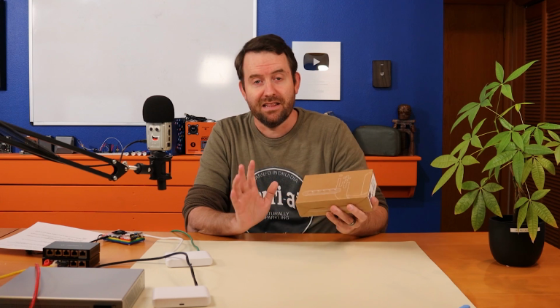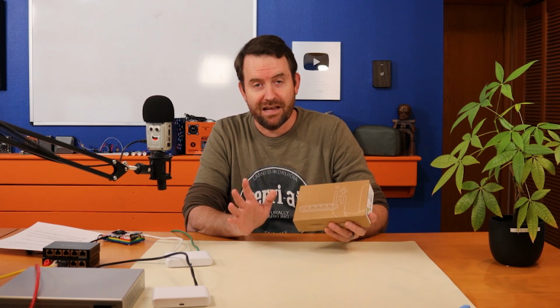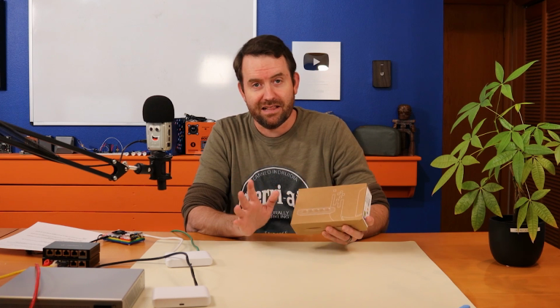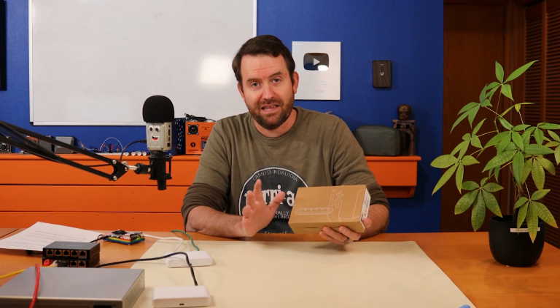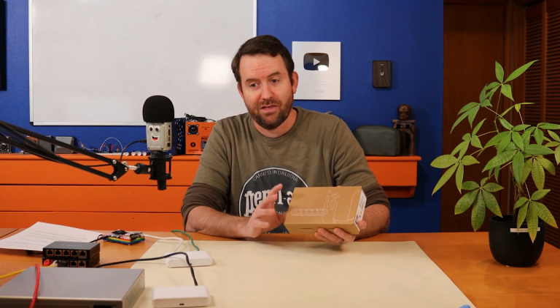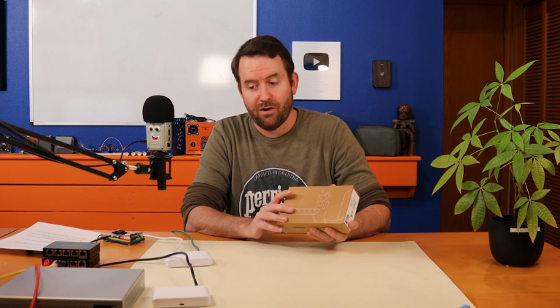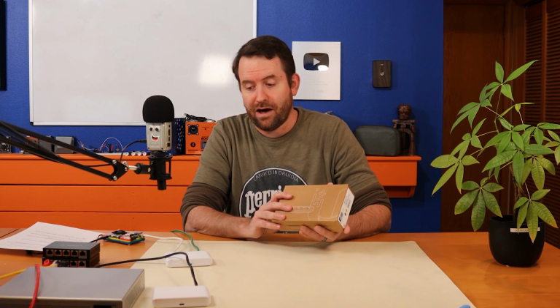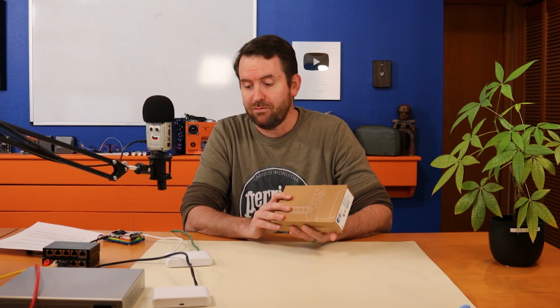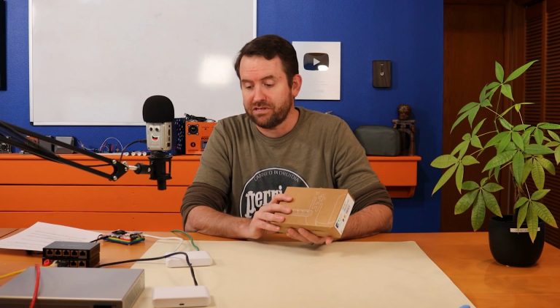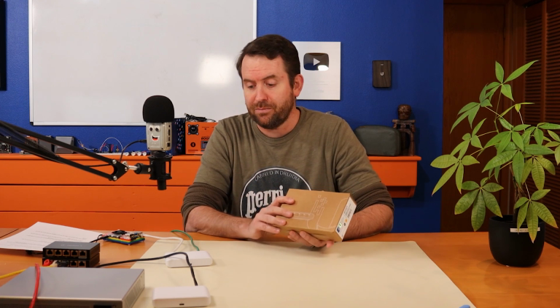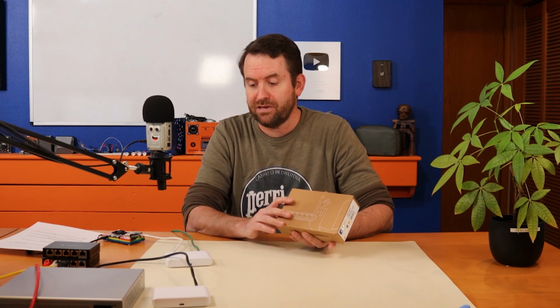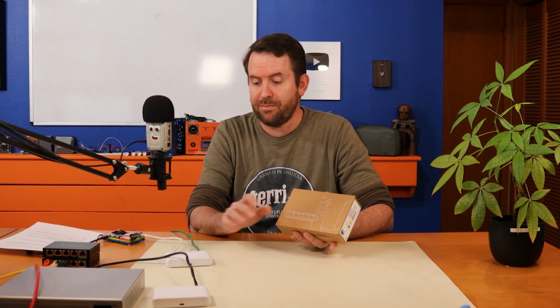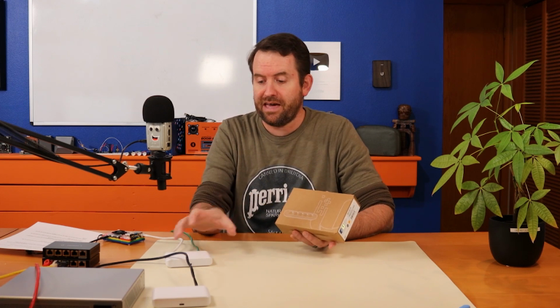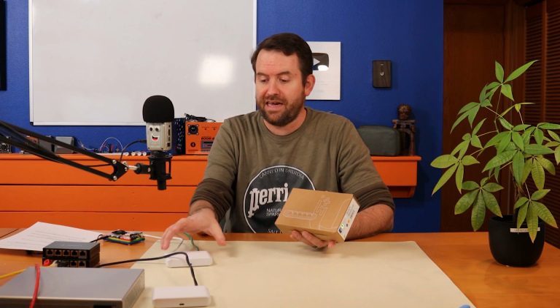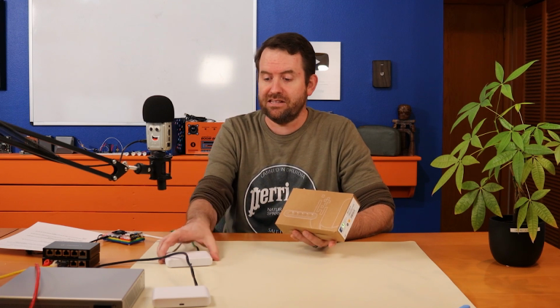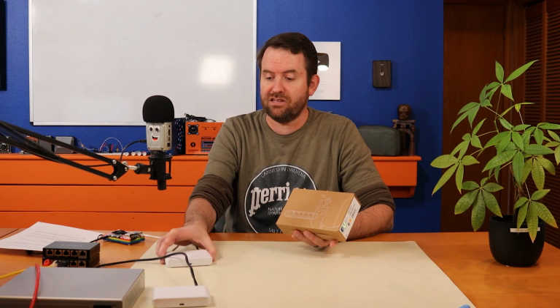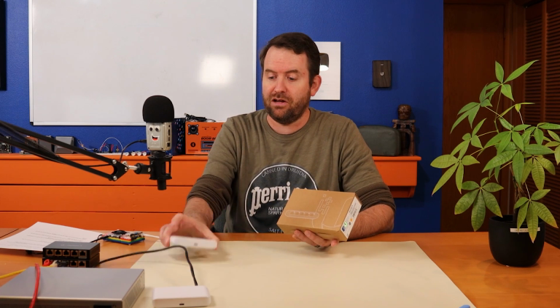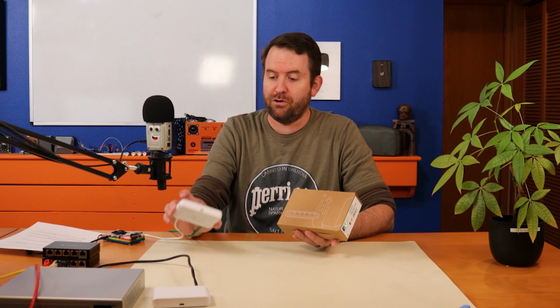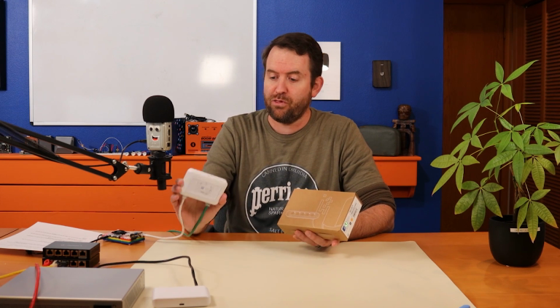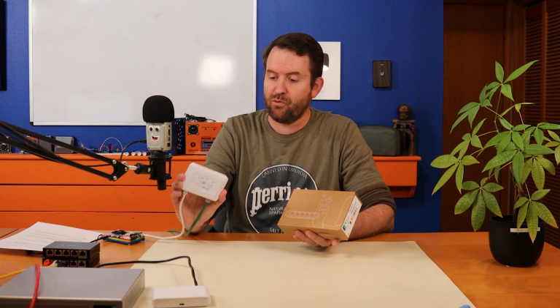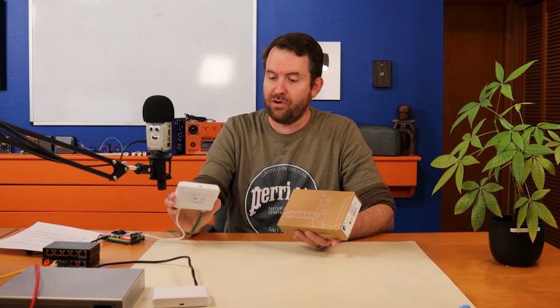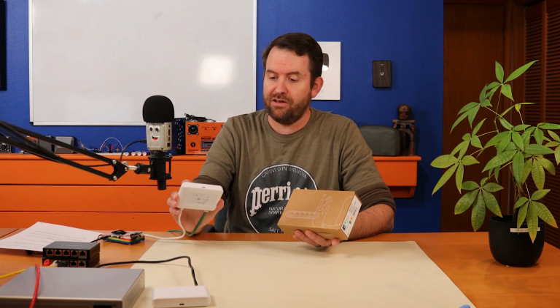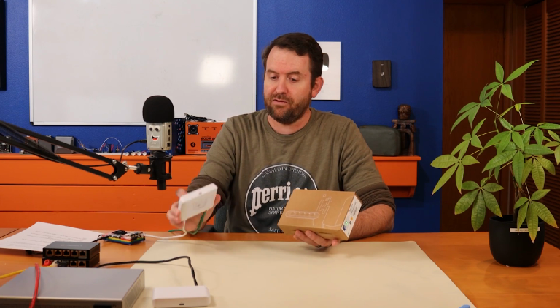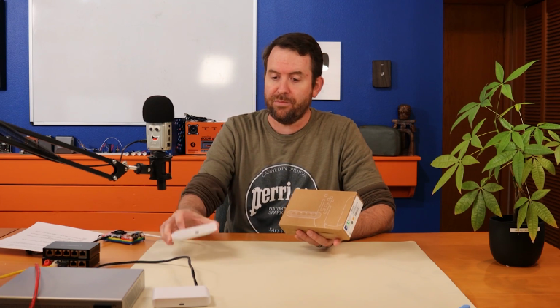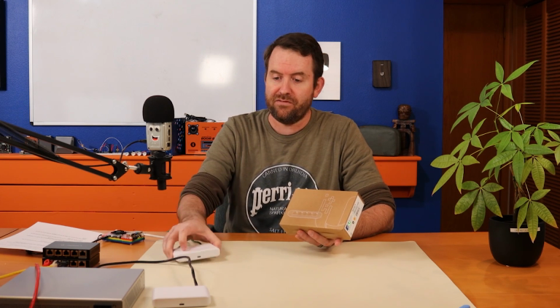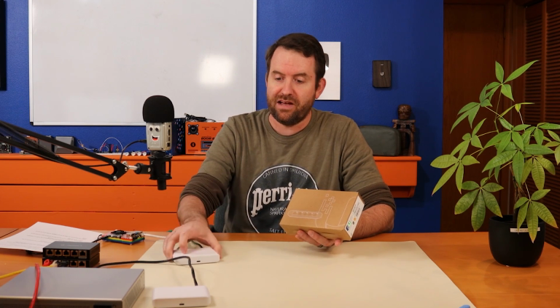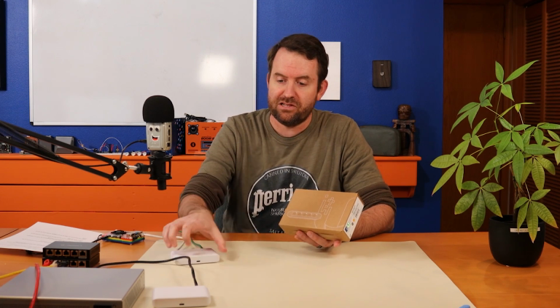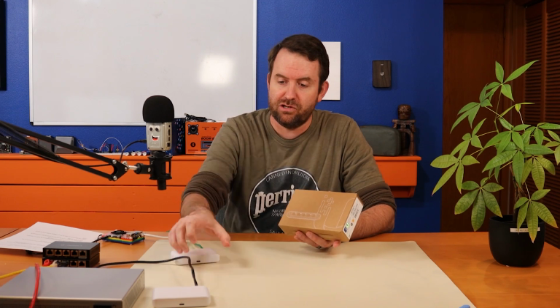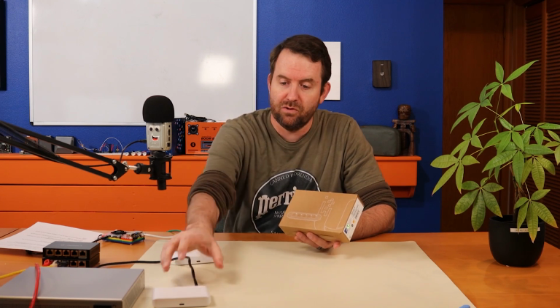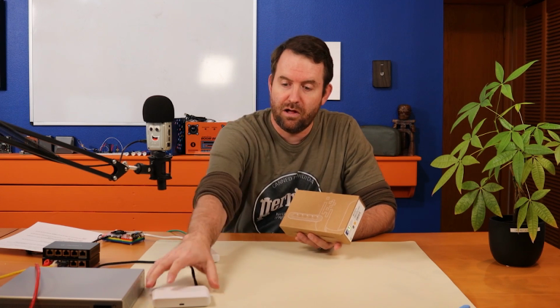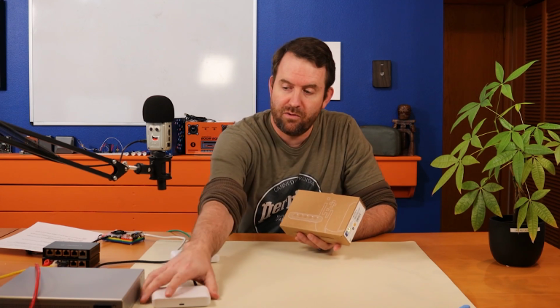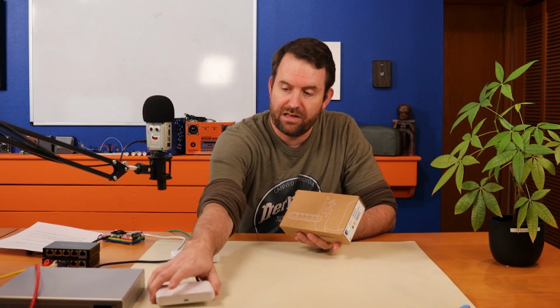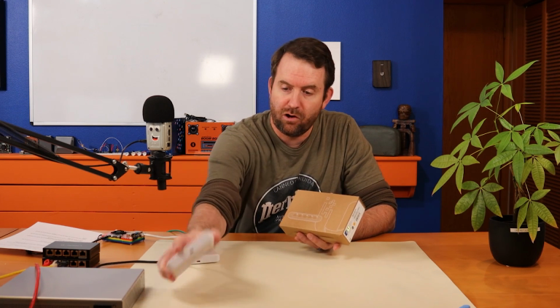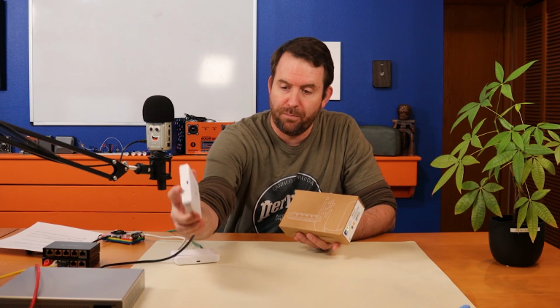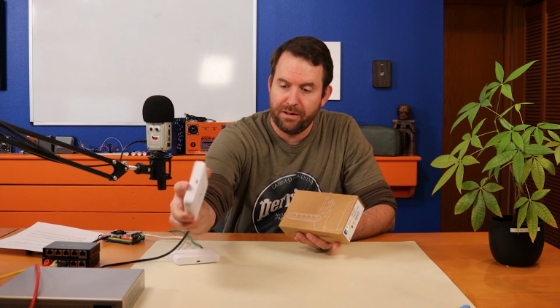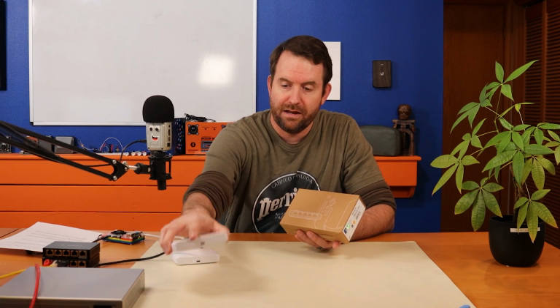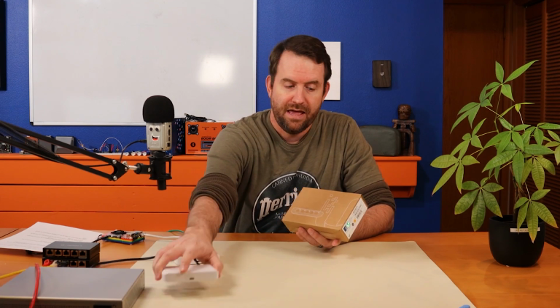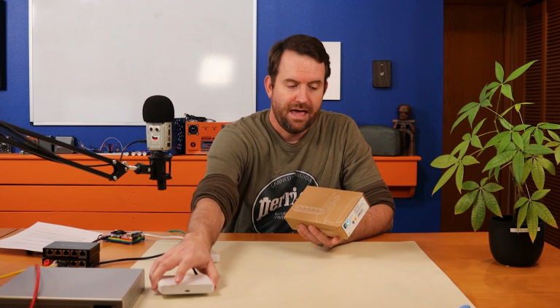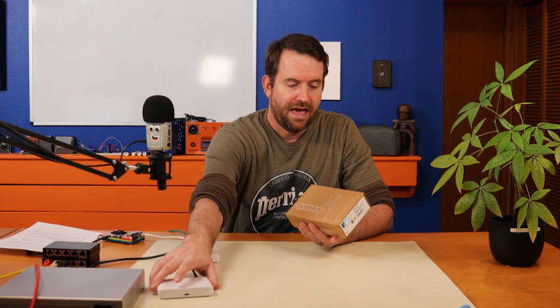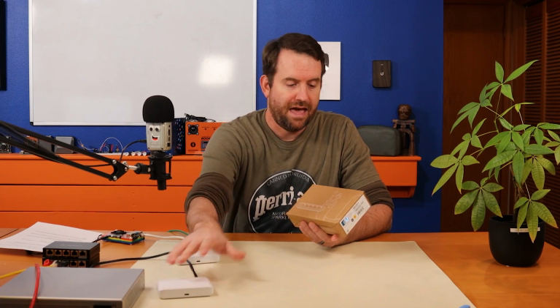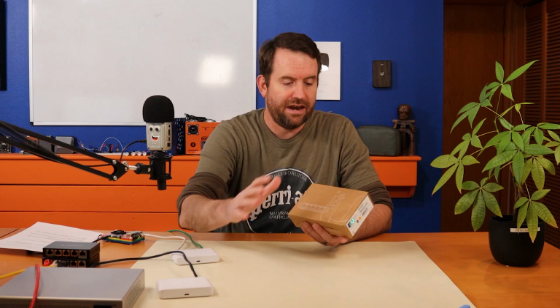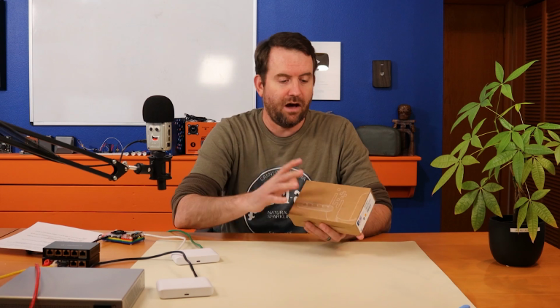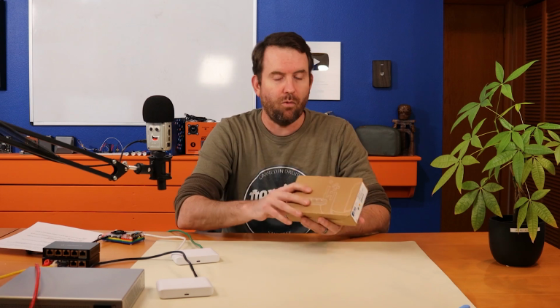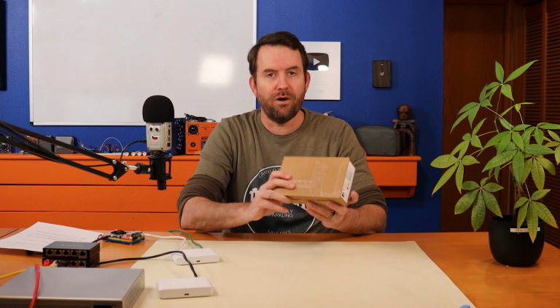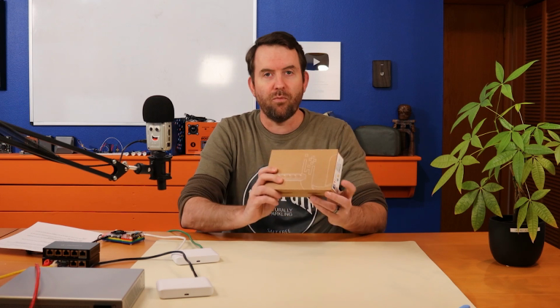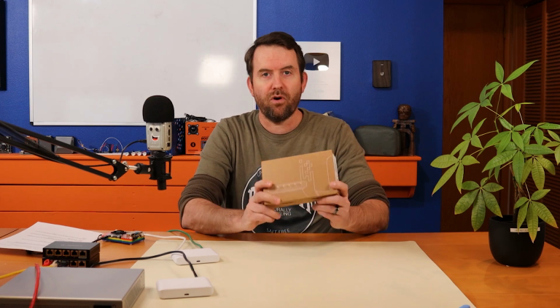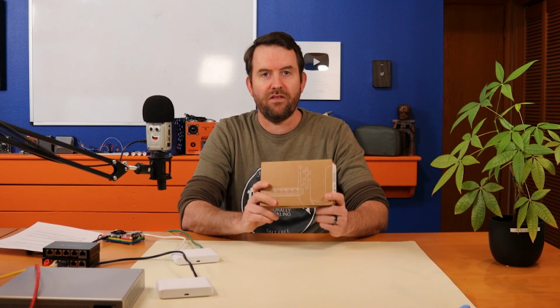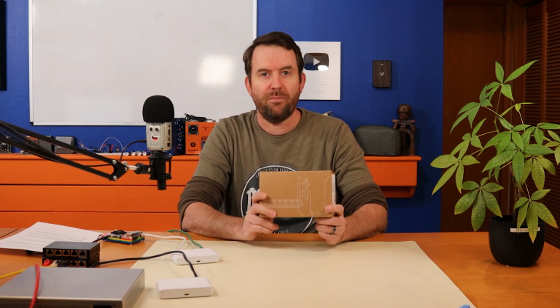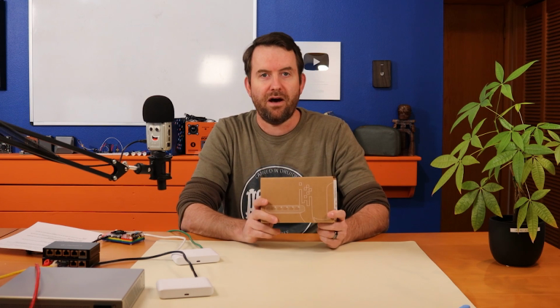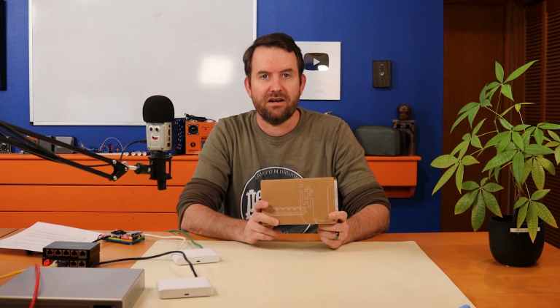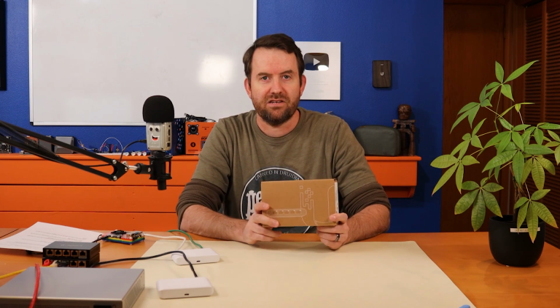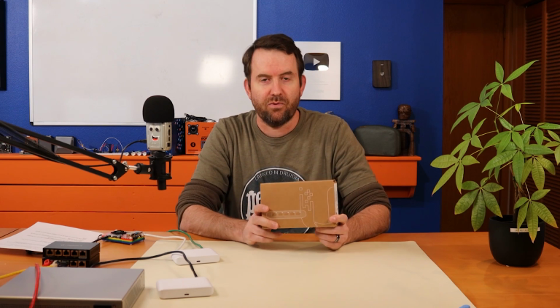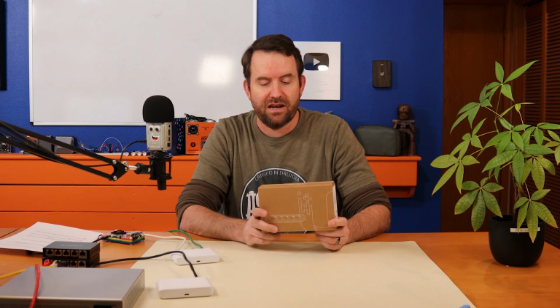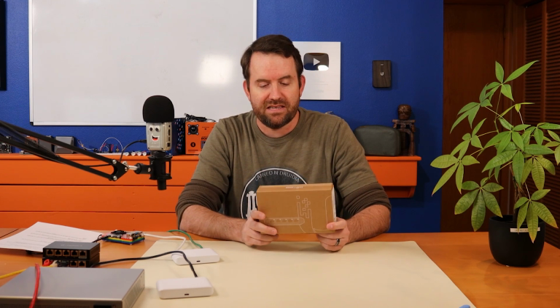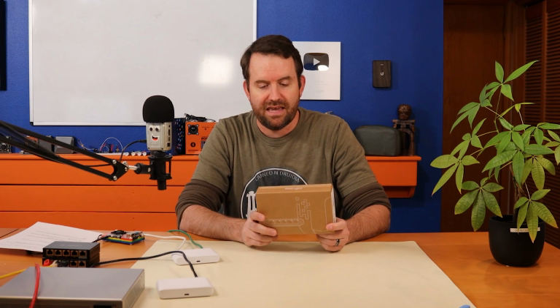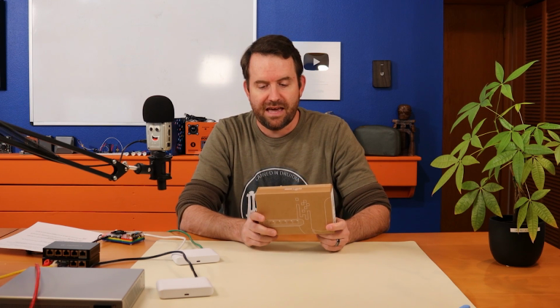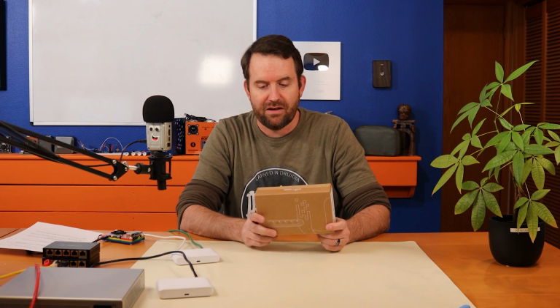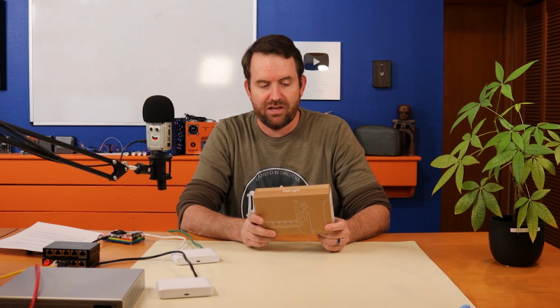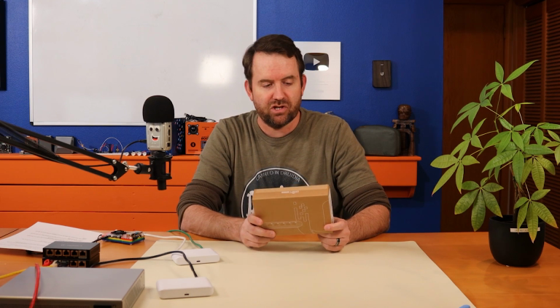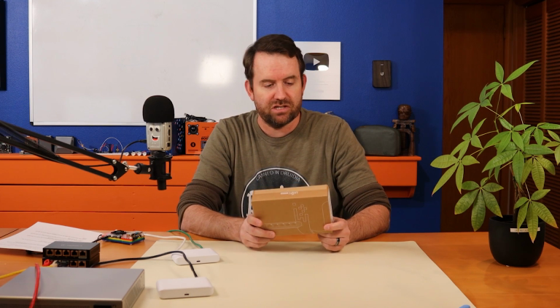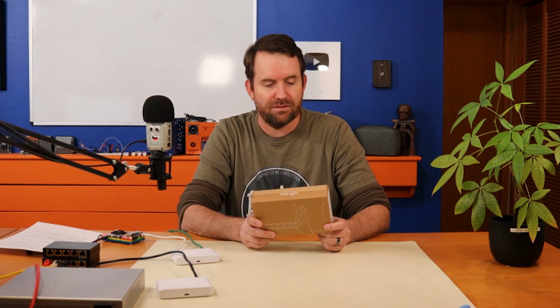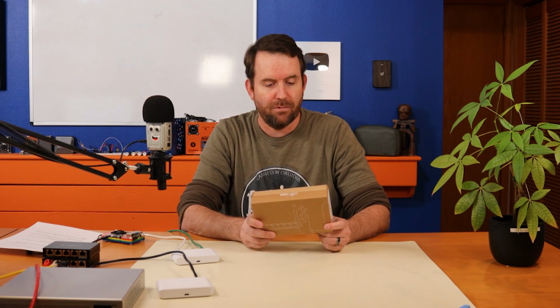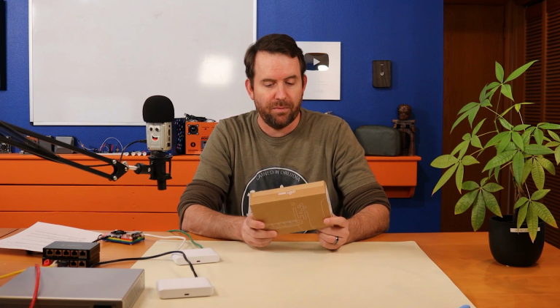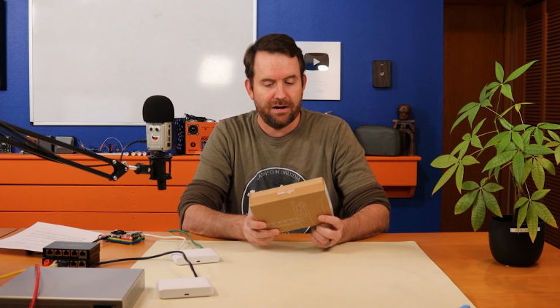Luckily though, I was able to get my hands on three of them. I've got two already opened and one more in the box that we're going to take out in just a moment.